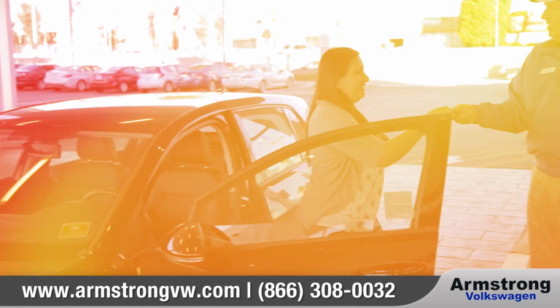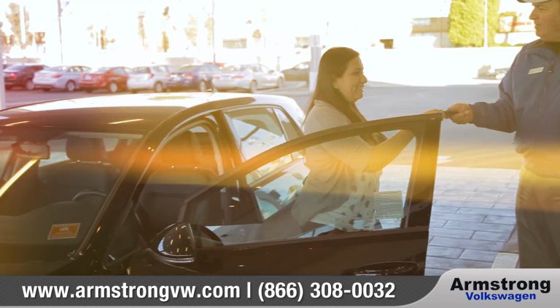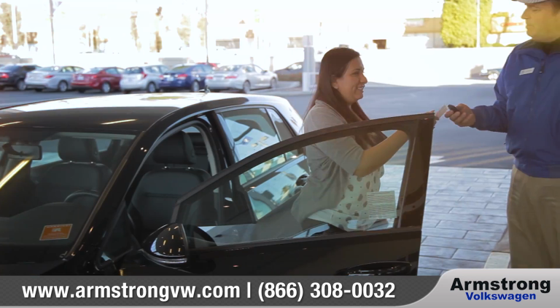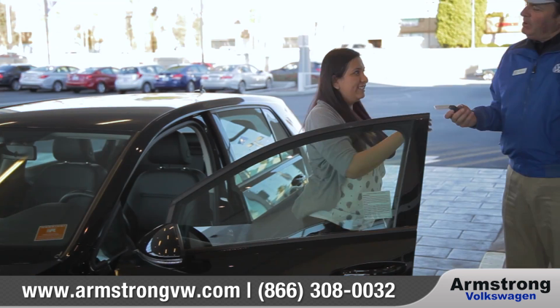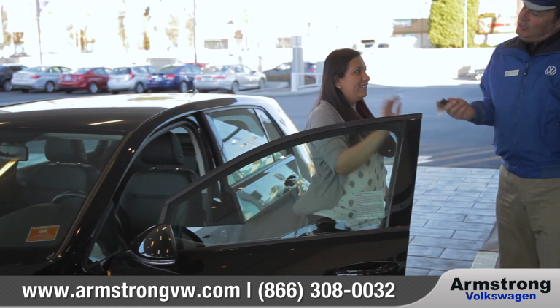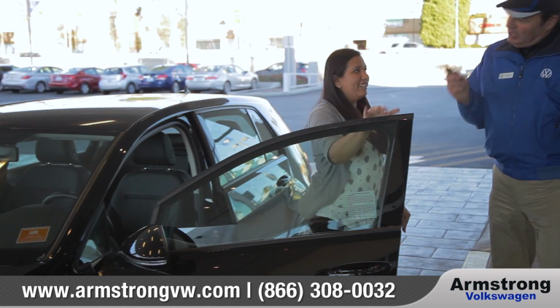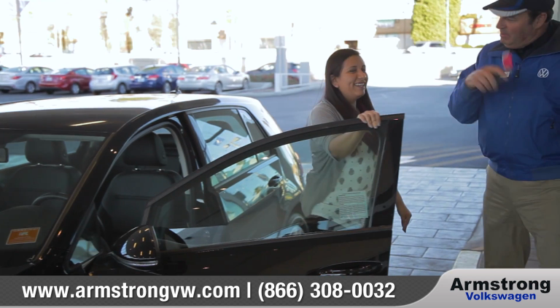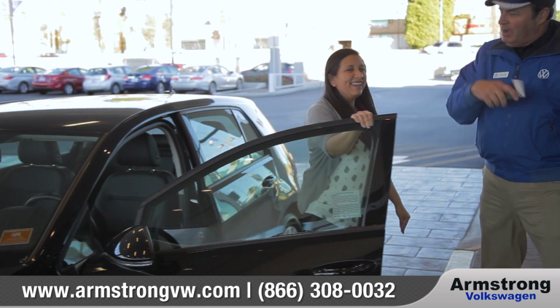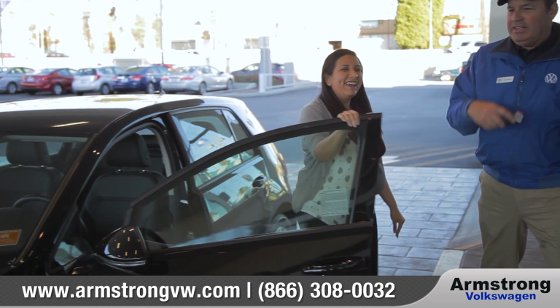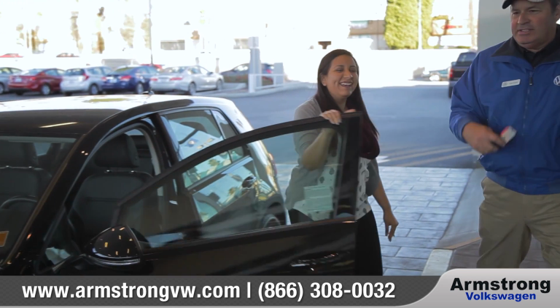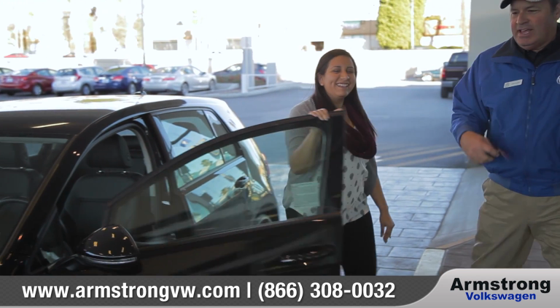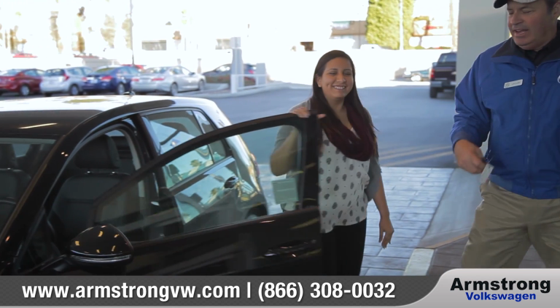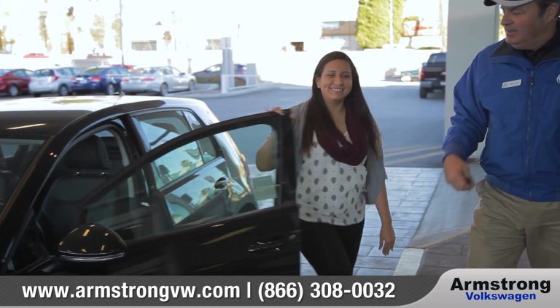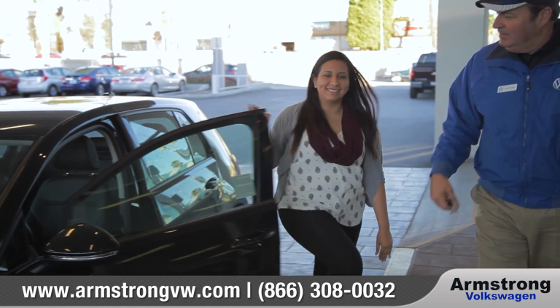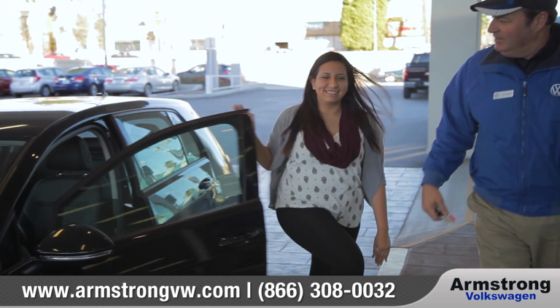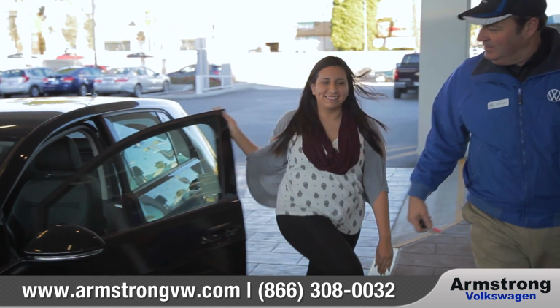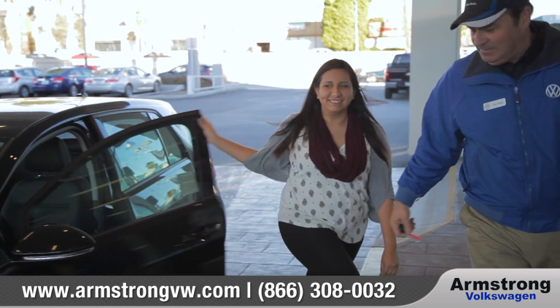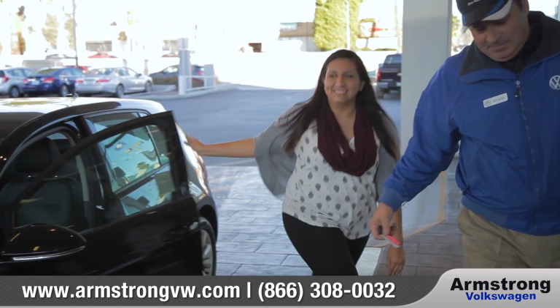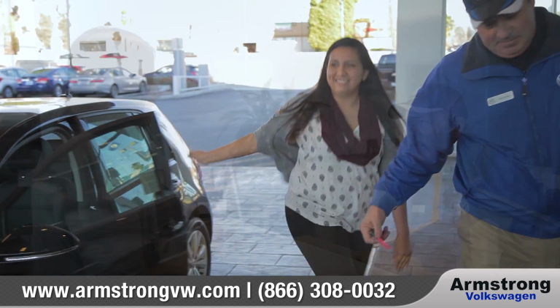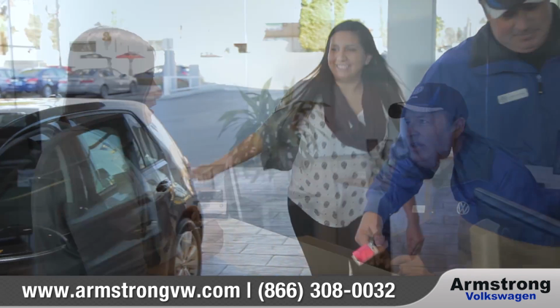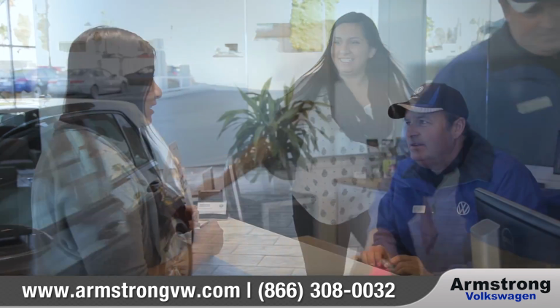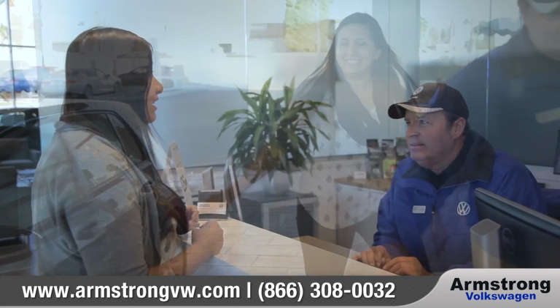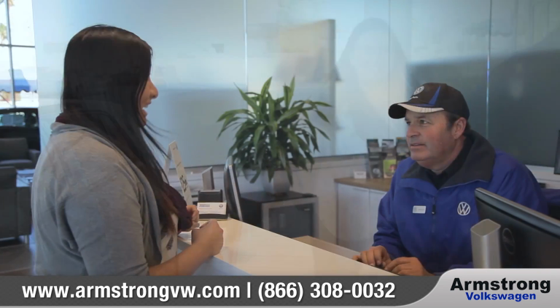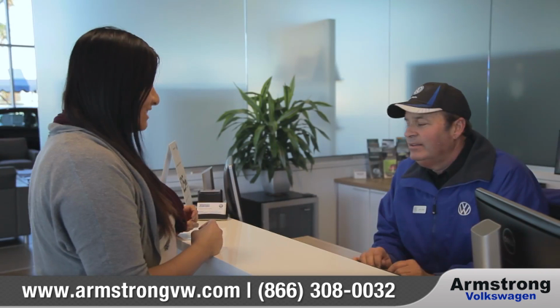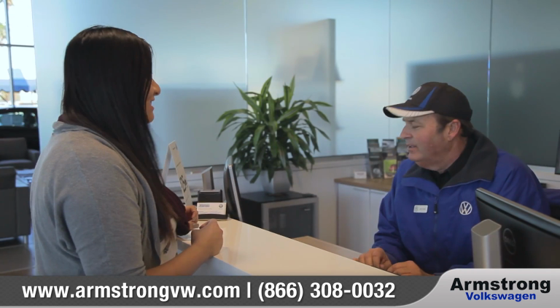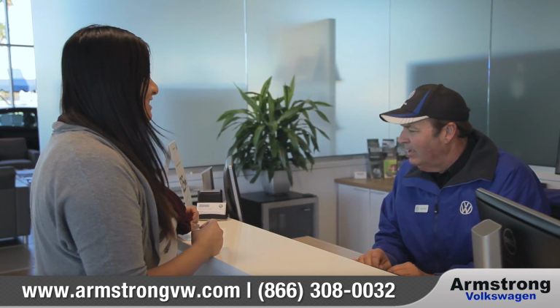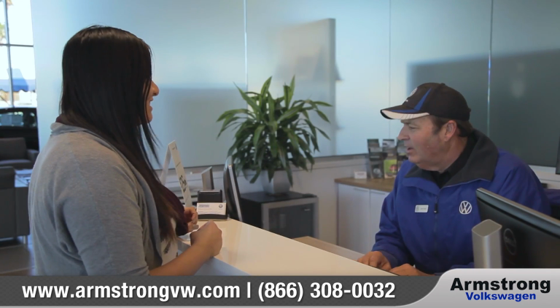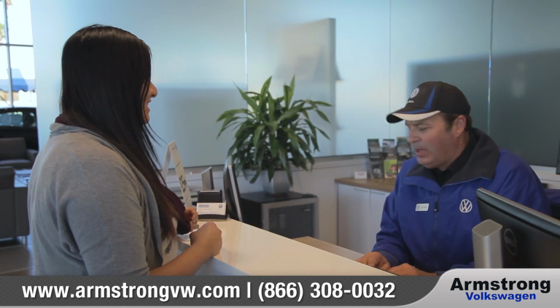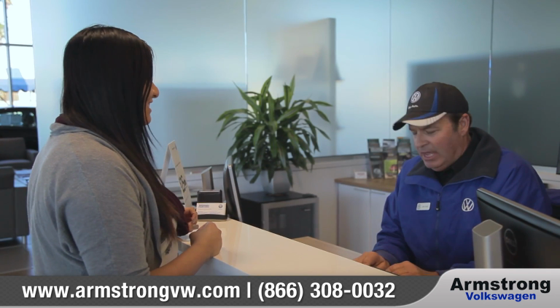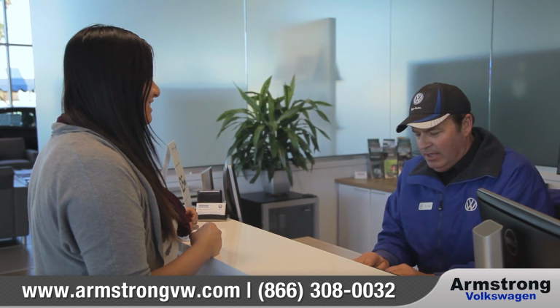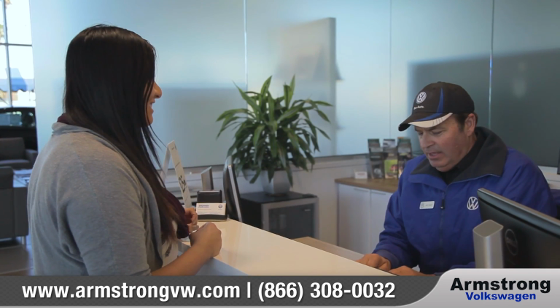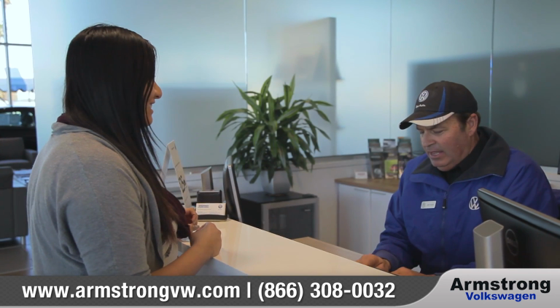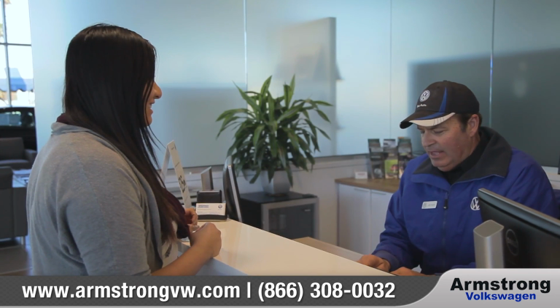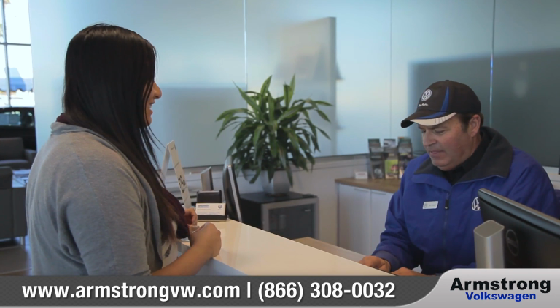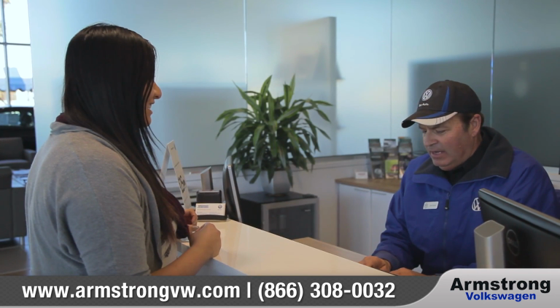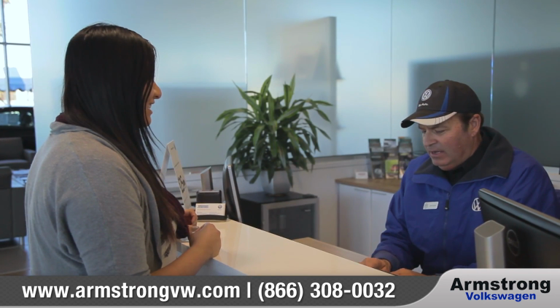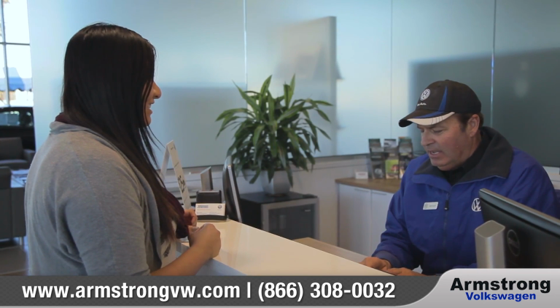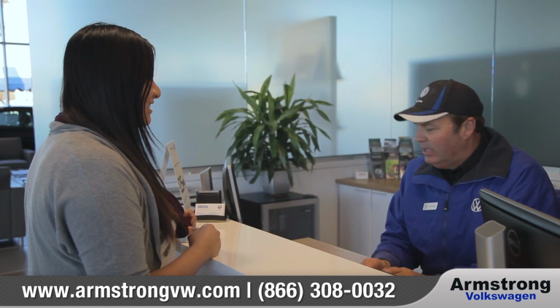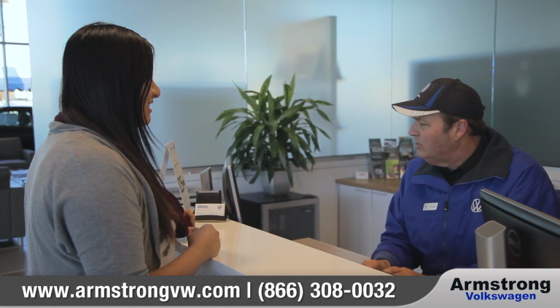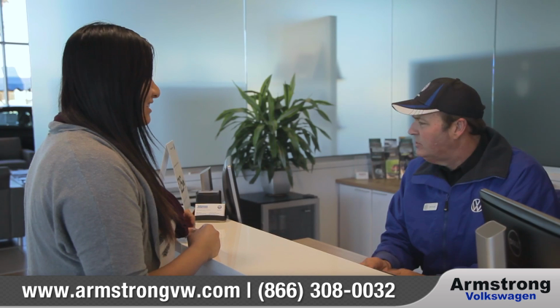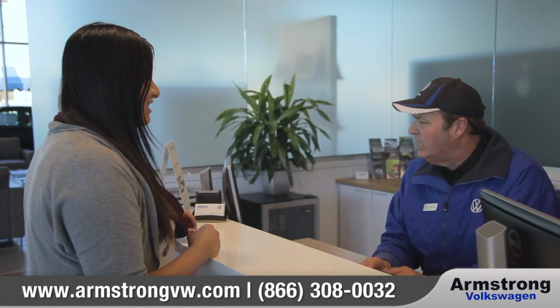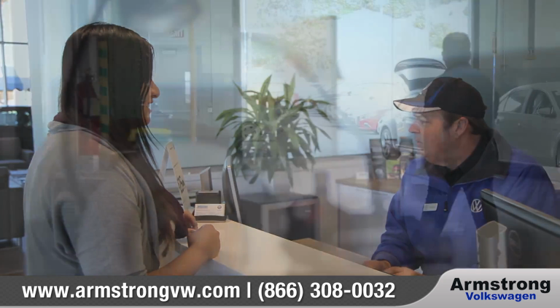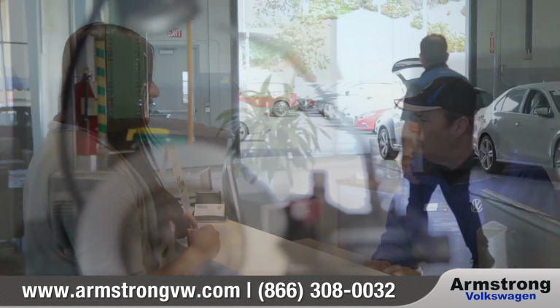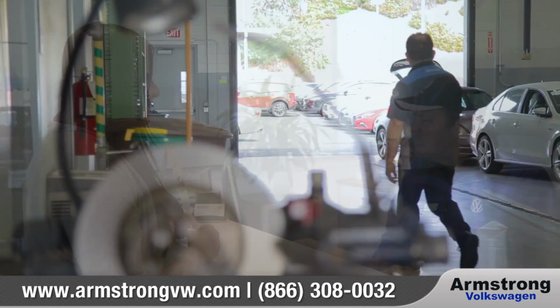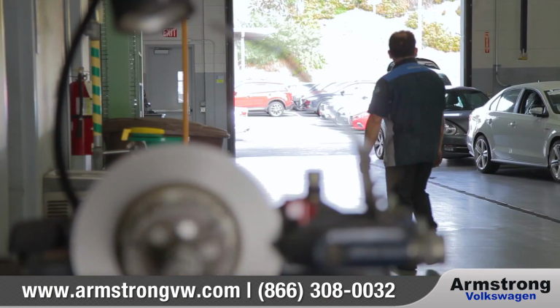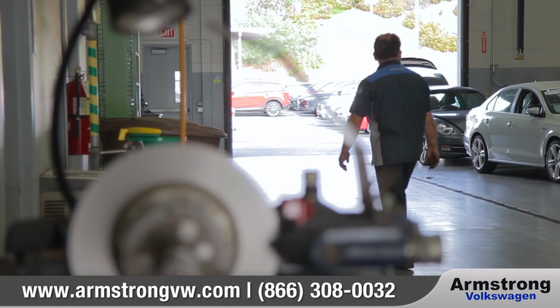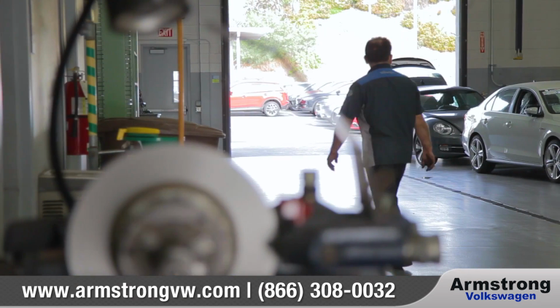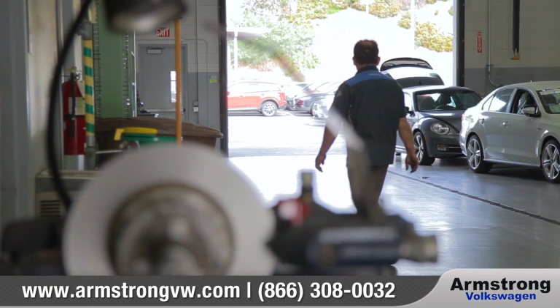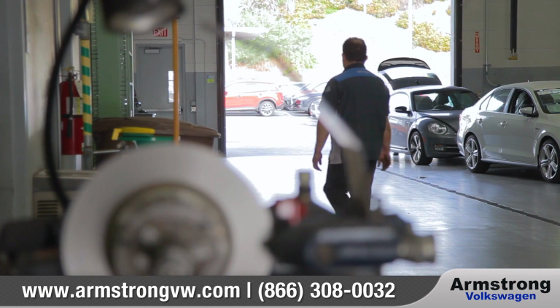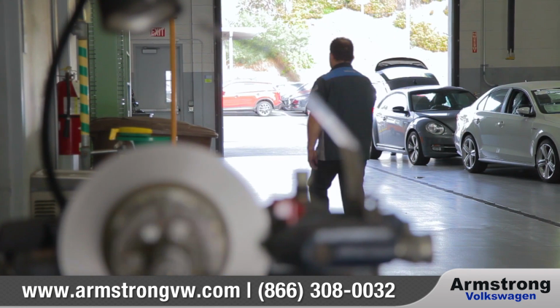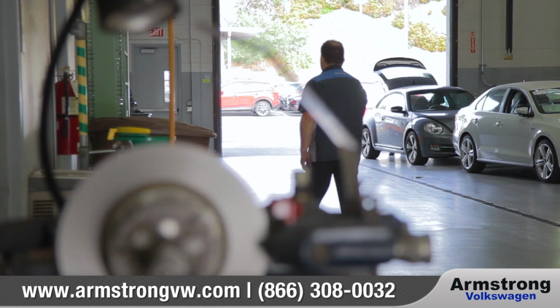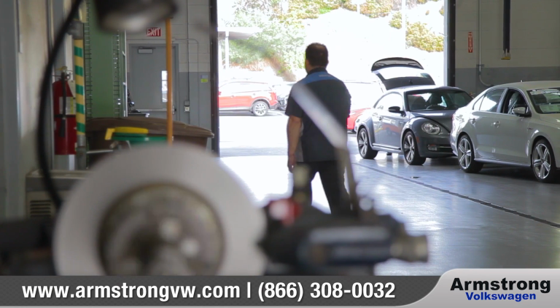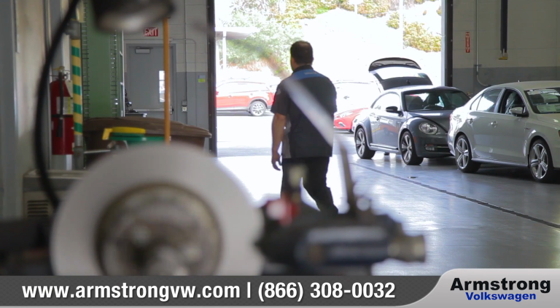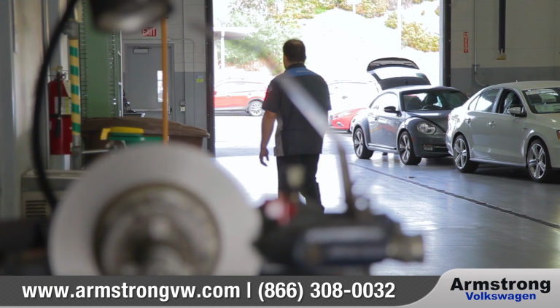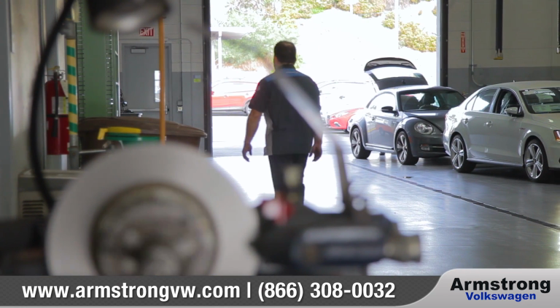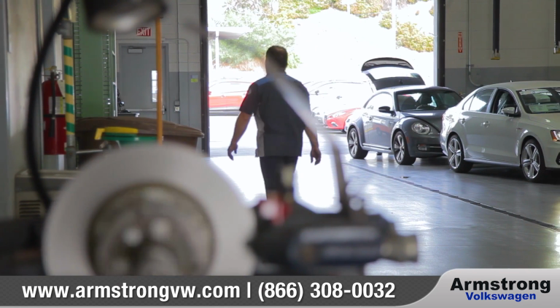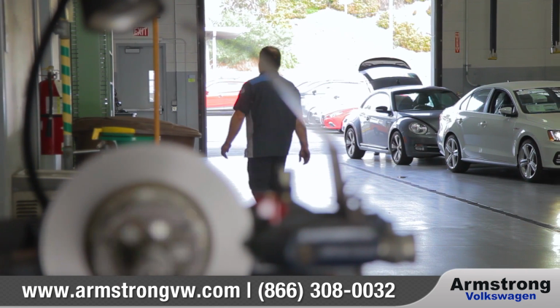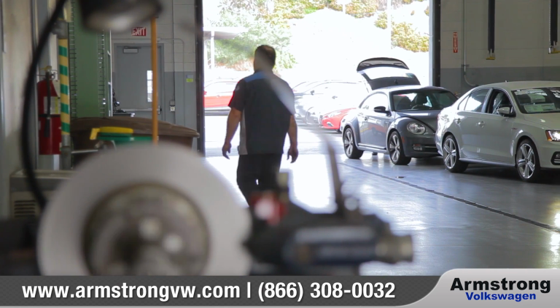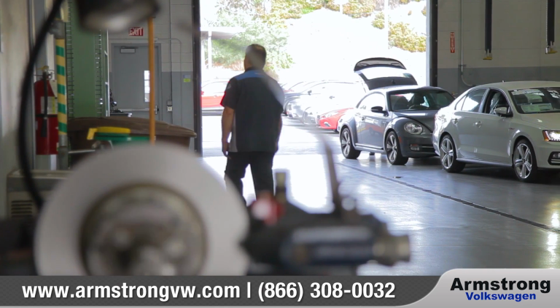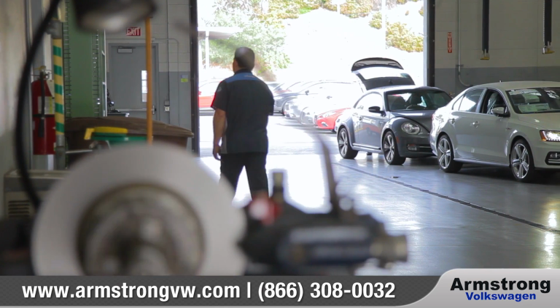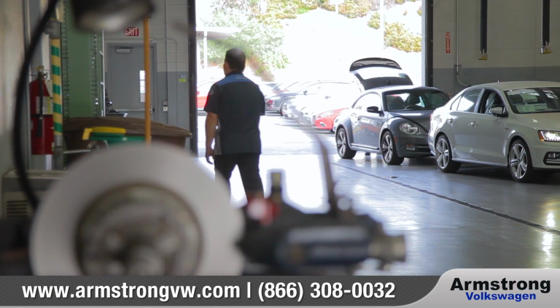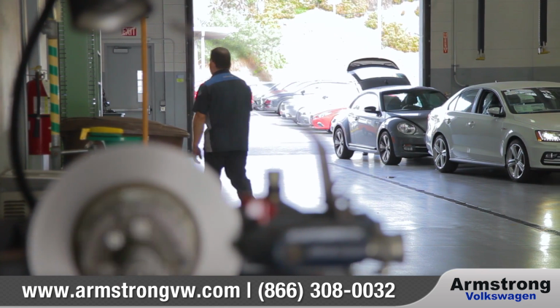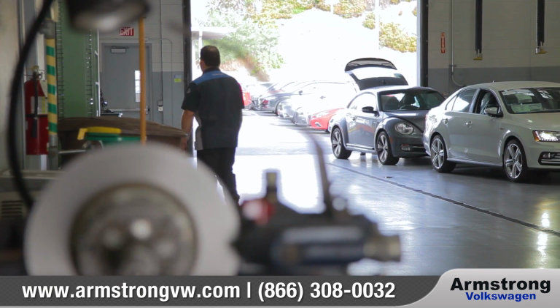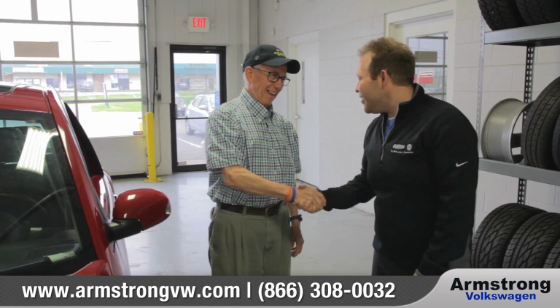When you bring home your Volkswagen, we know you'll take care of it. And with our comprehensive limited warranty and Volkswagen Care program,